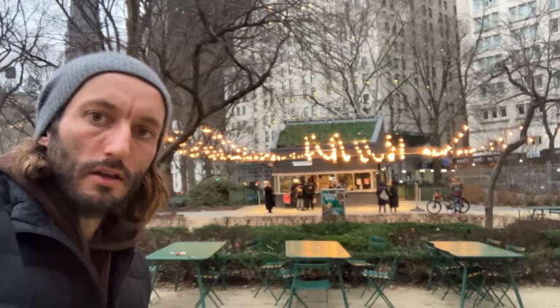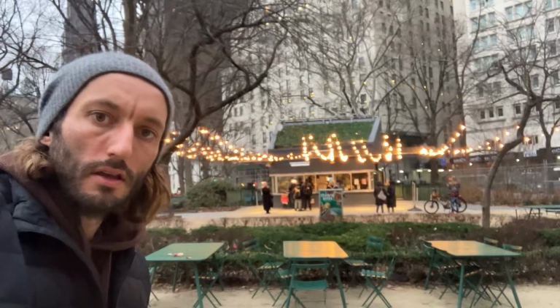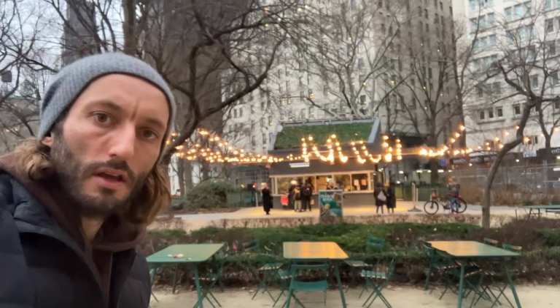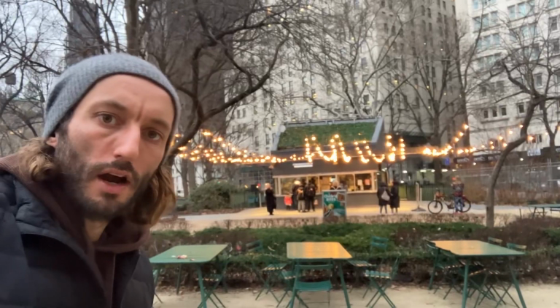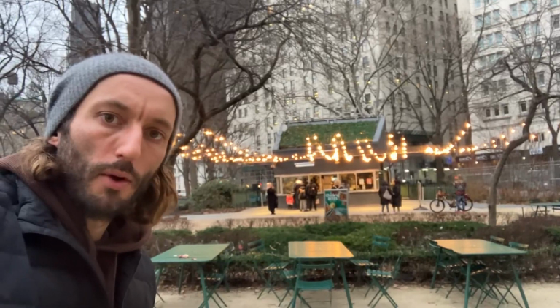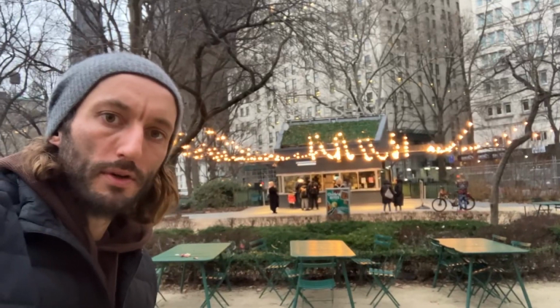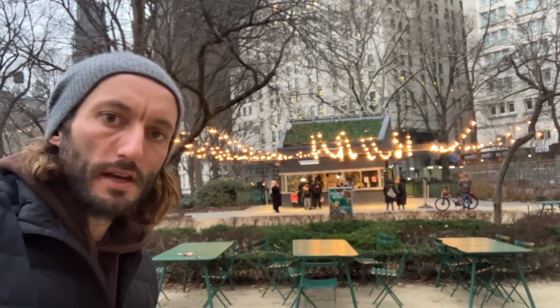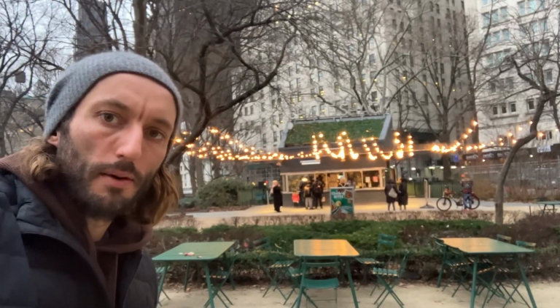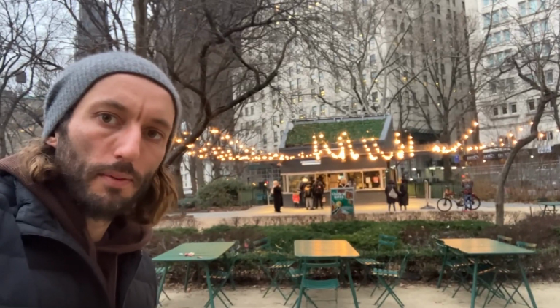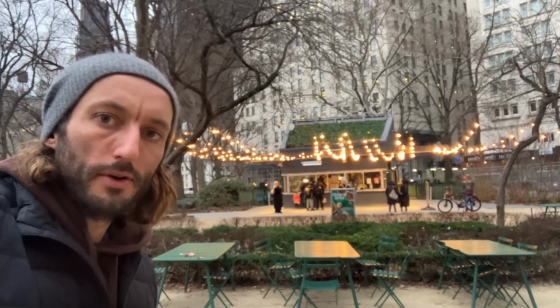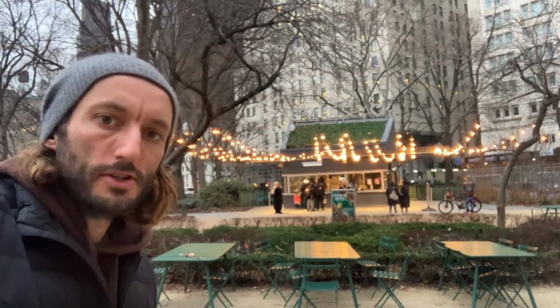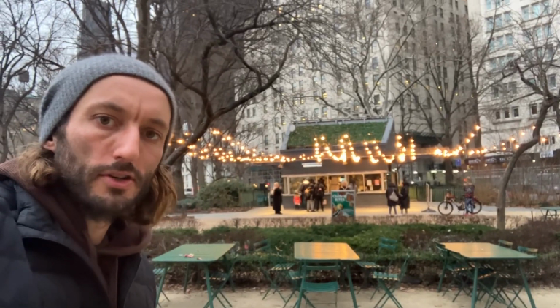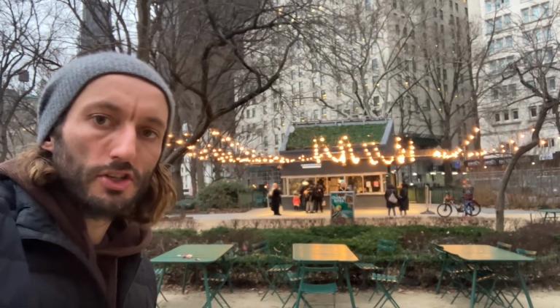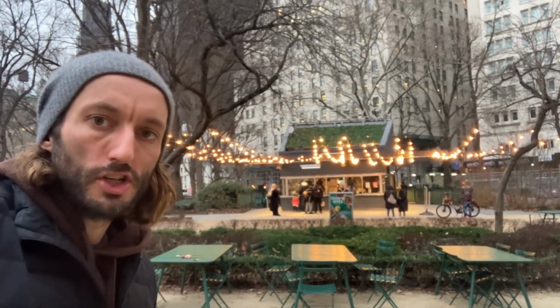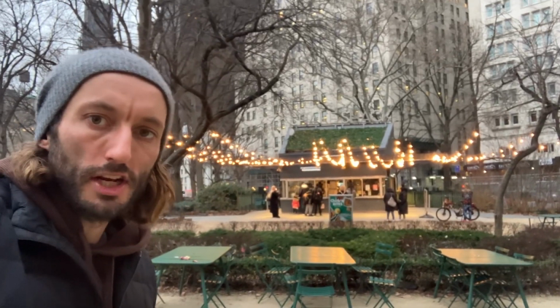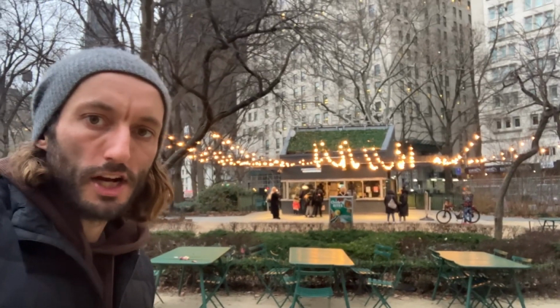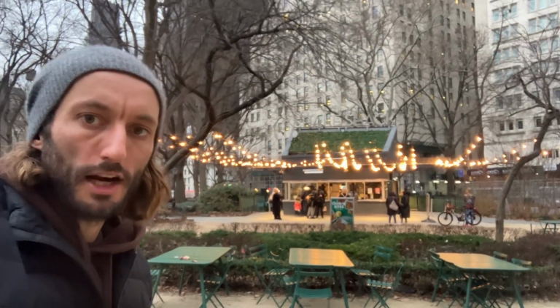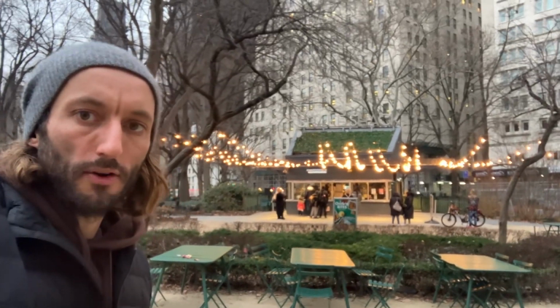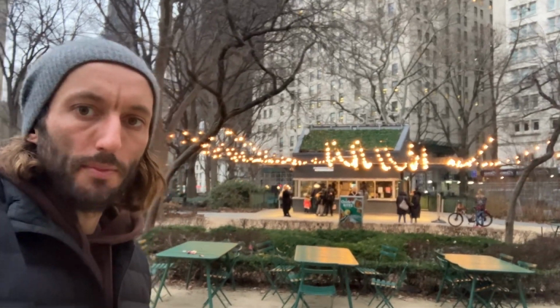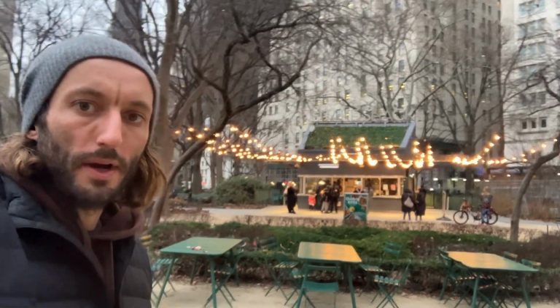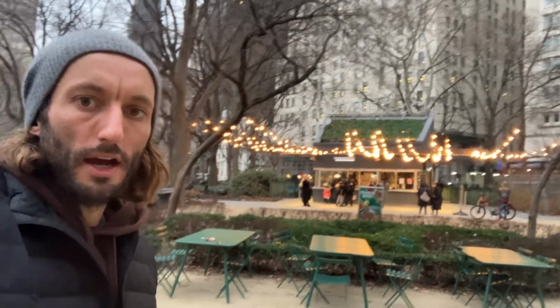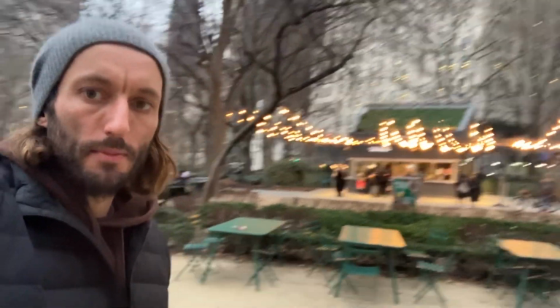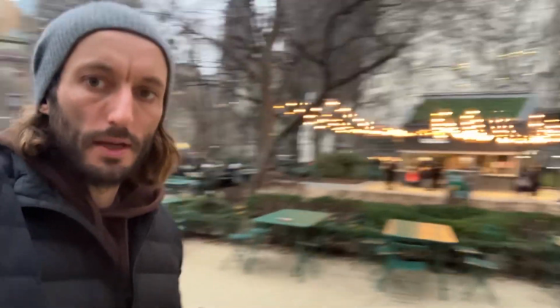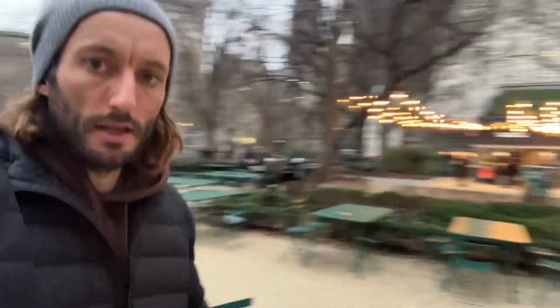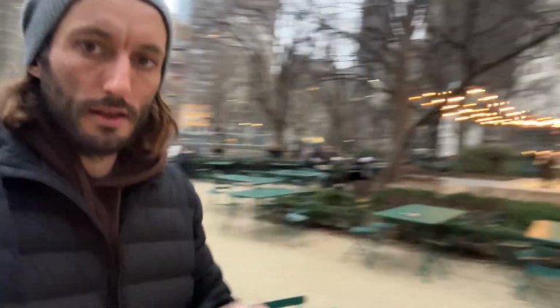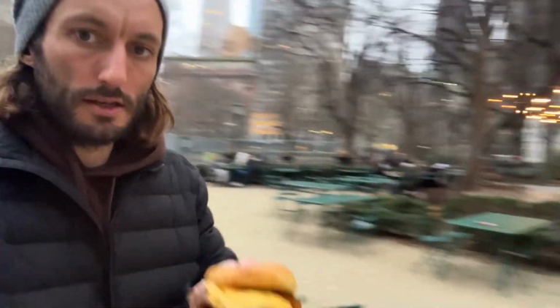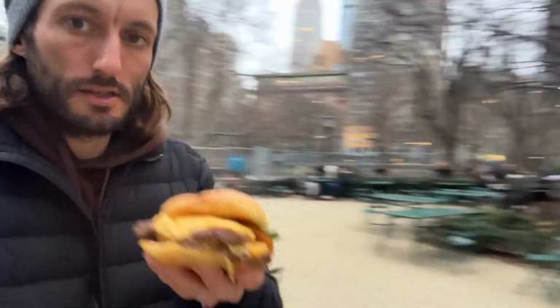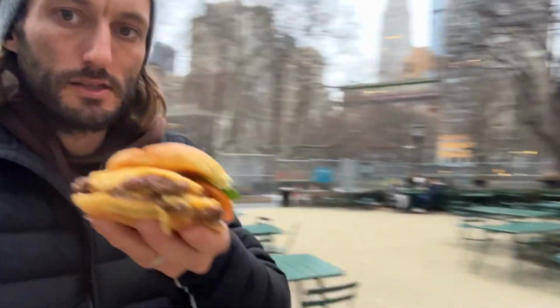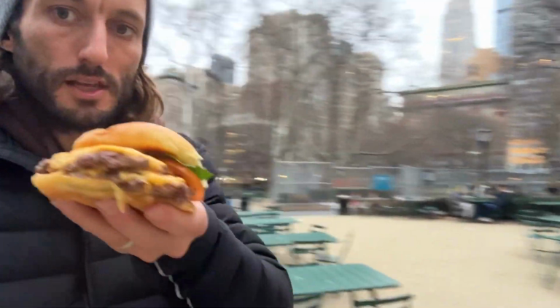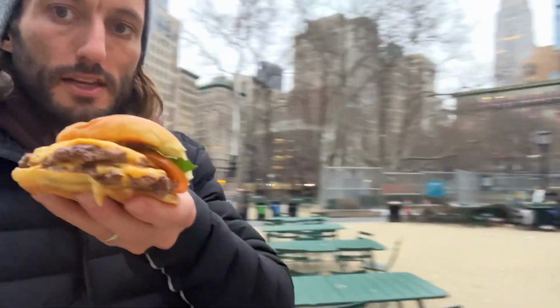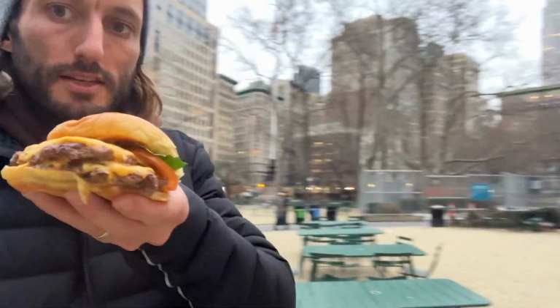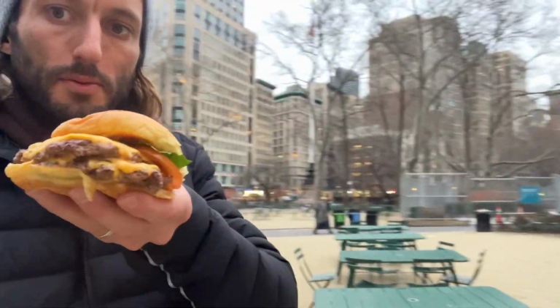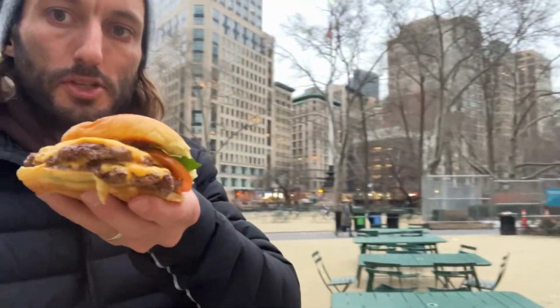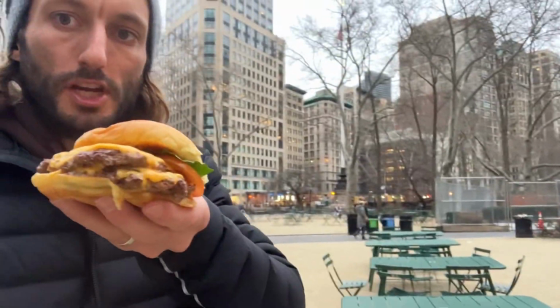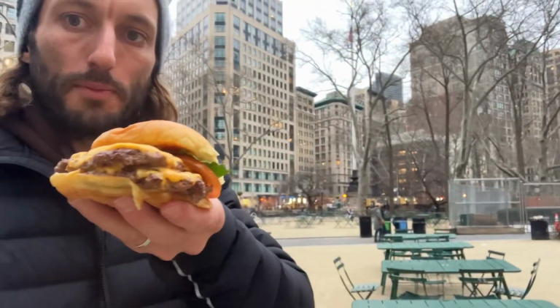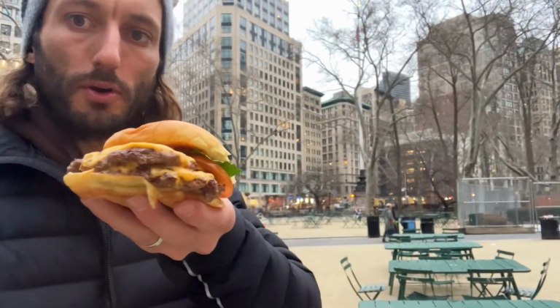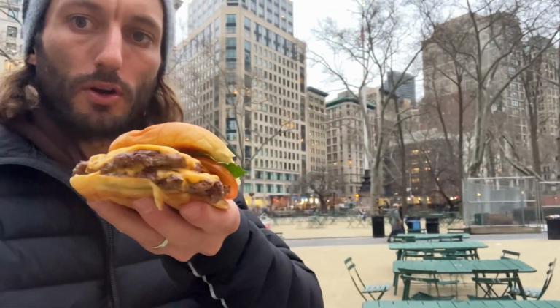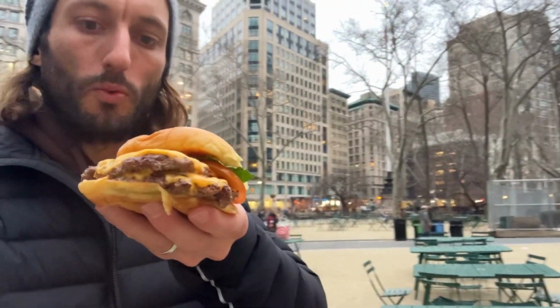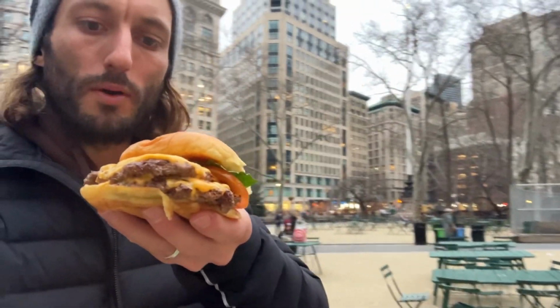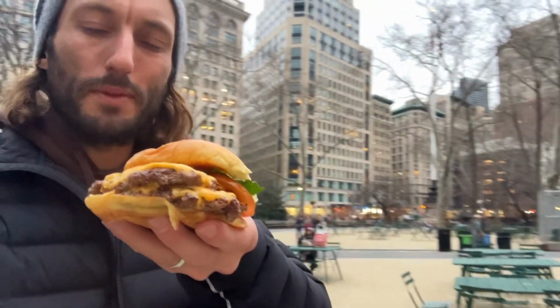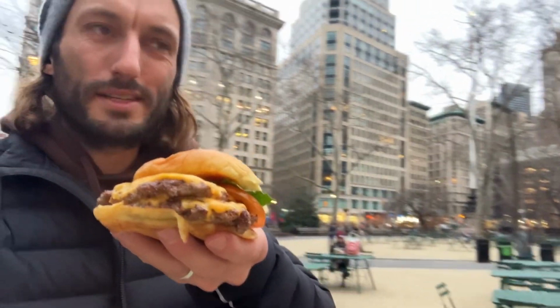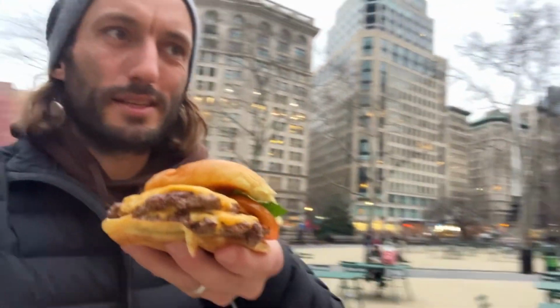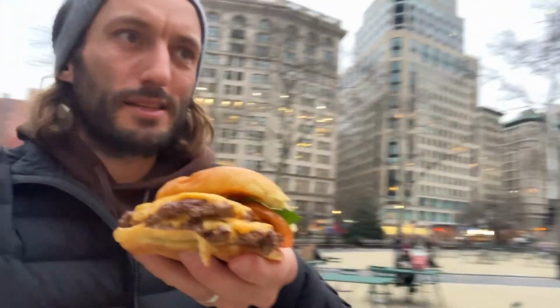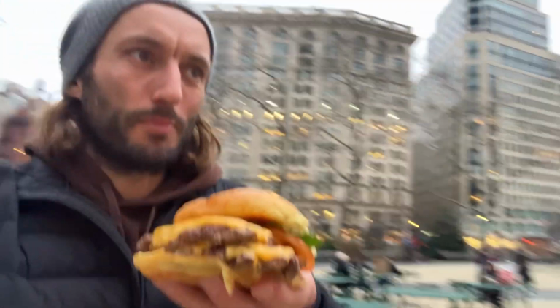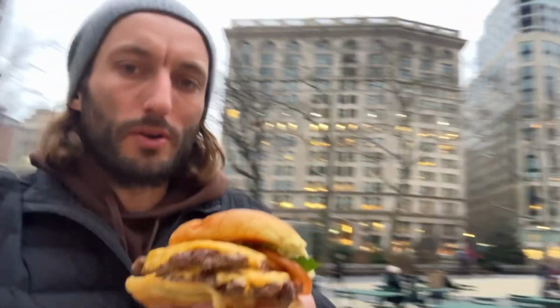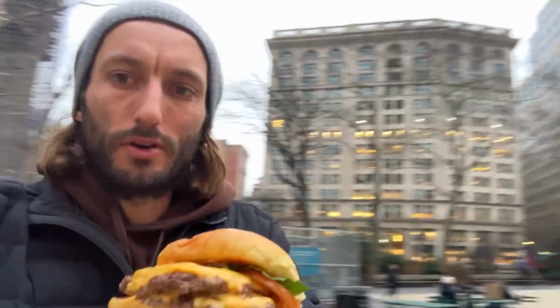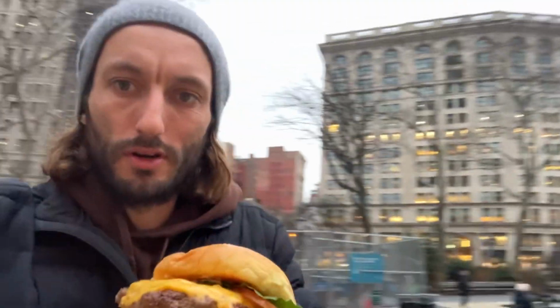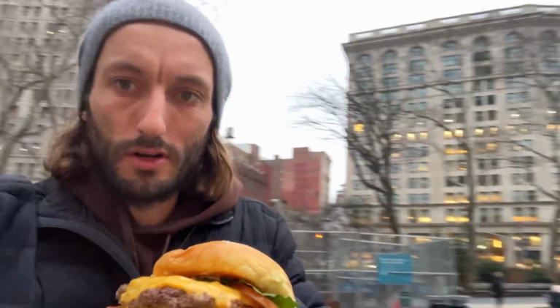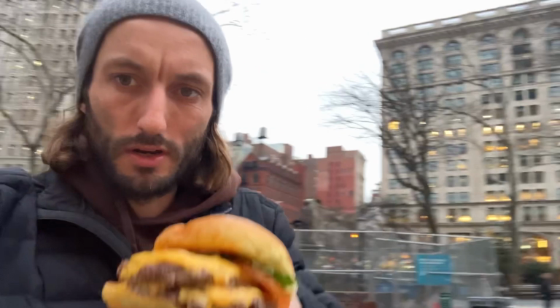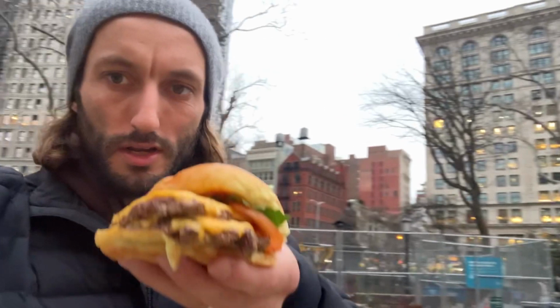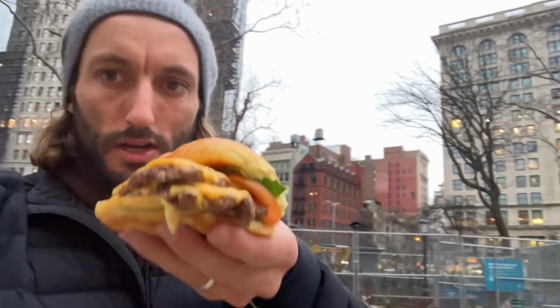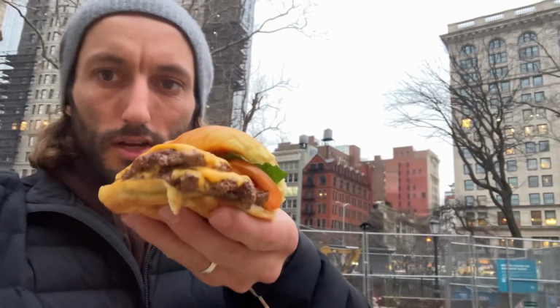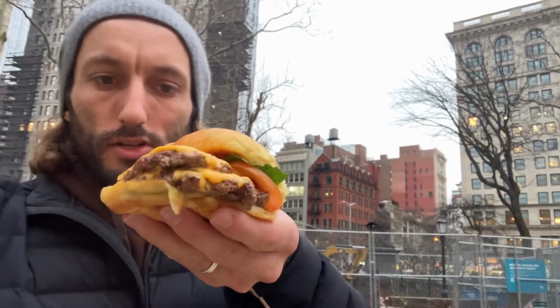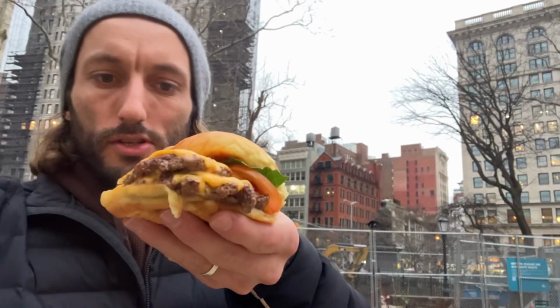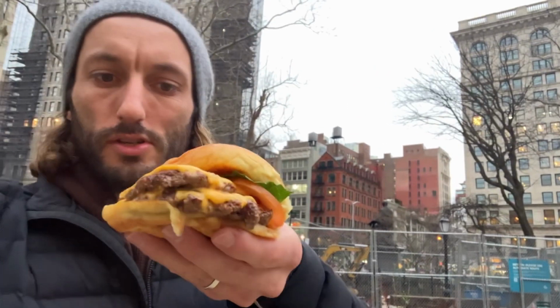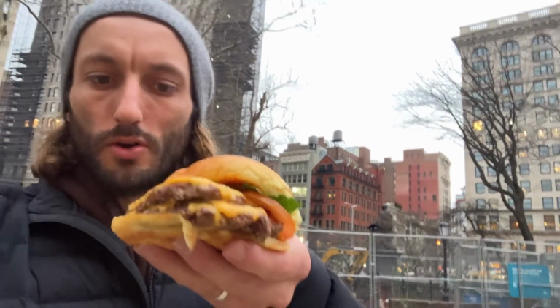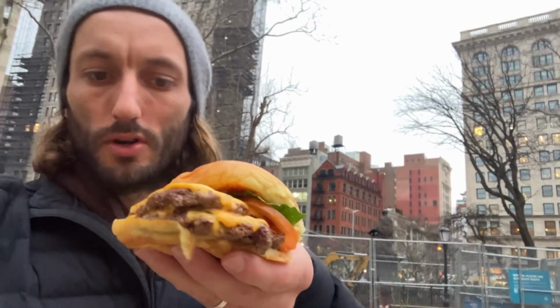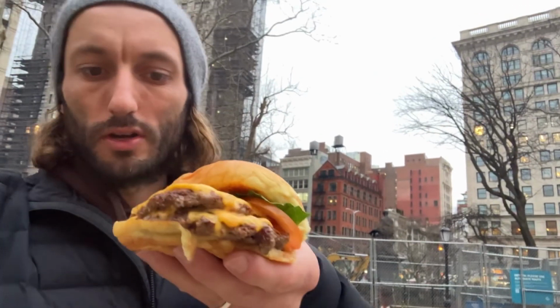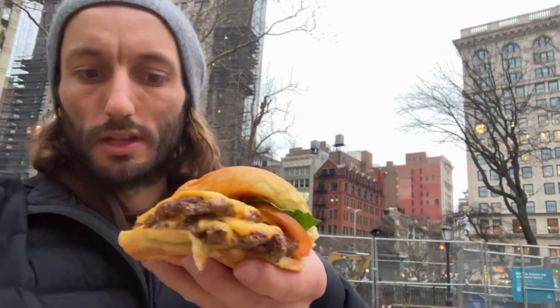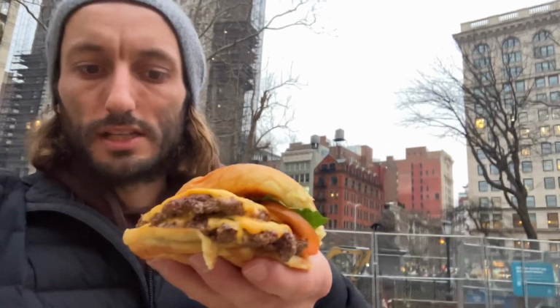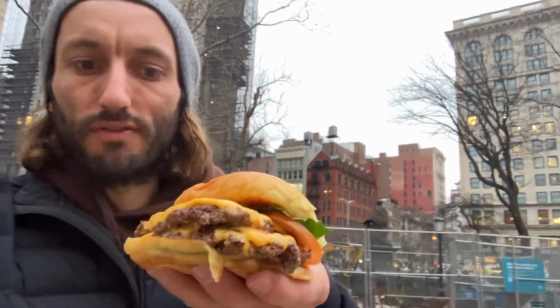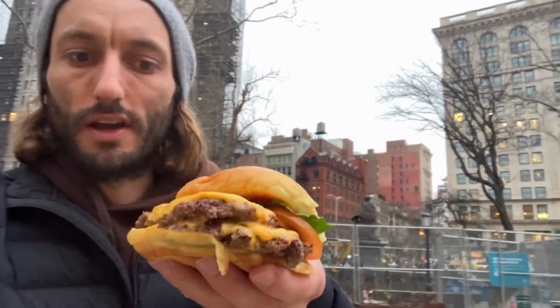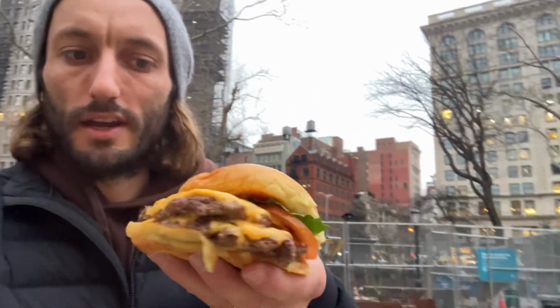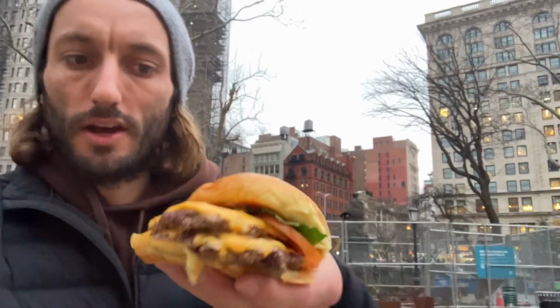What's up? Original Shake Shack right behind me. This is a double shake burger. What makes this burger so good? Let's find out.